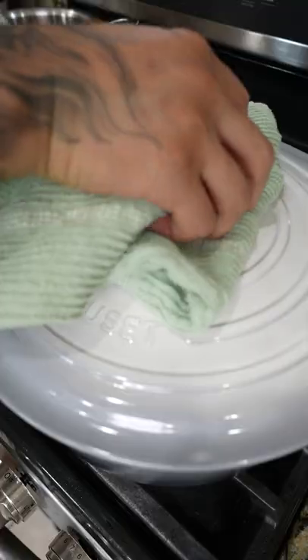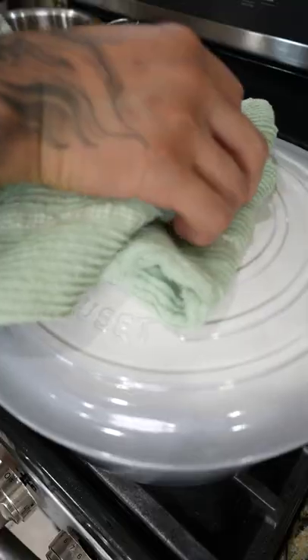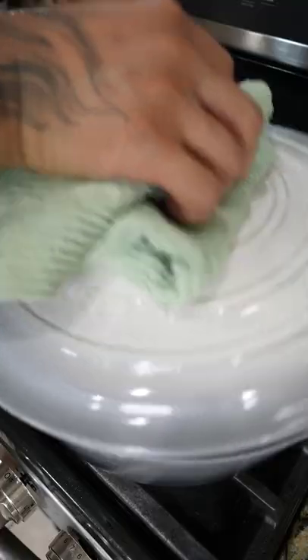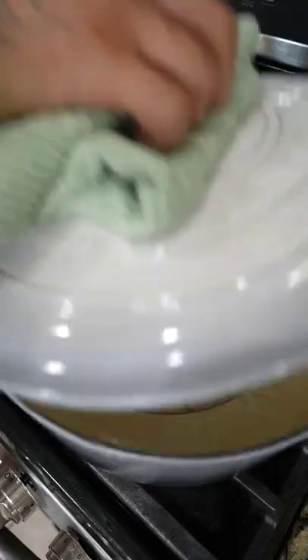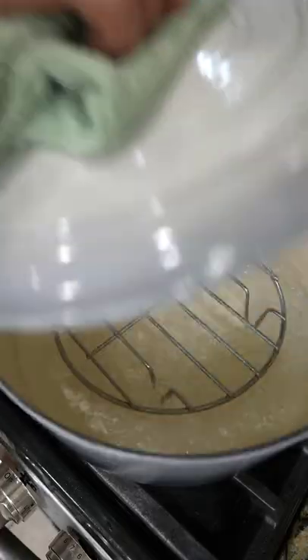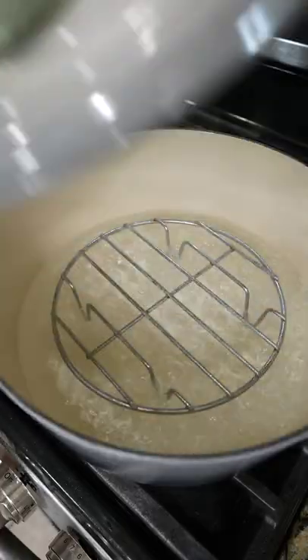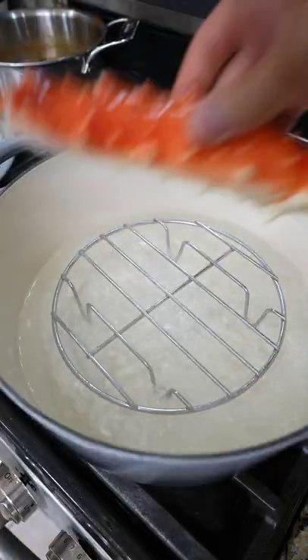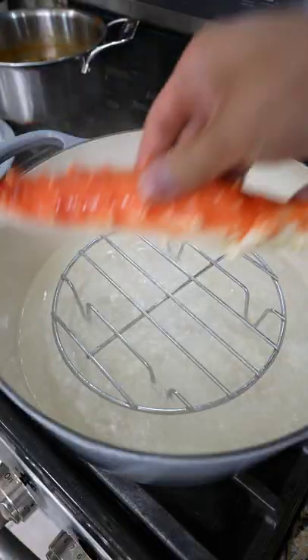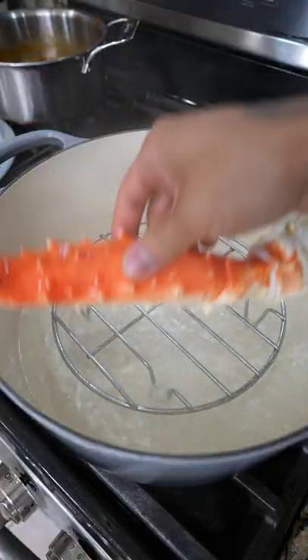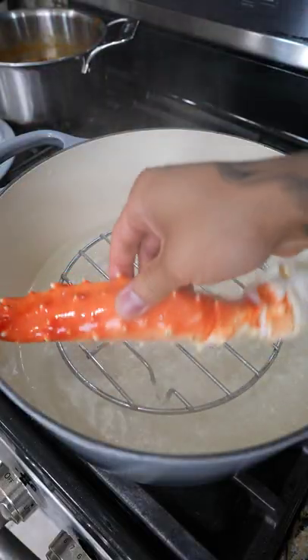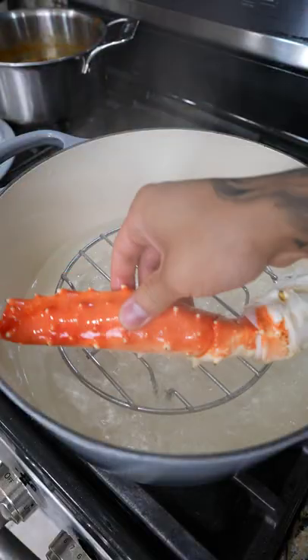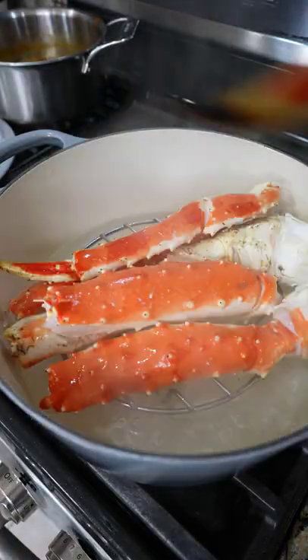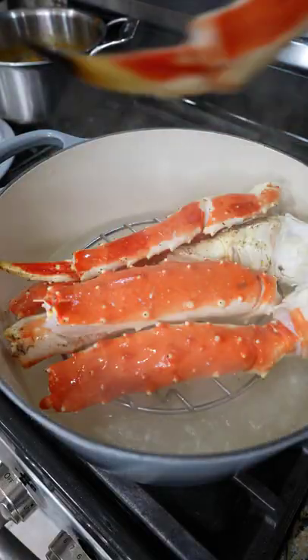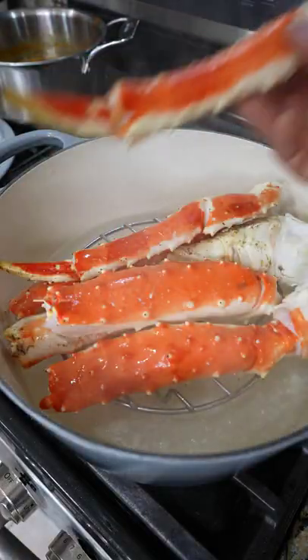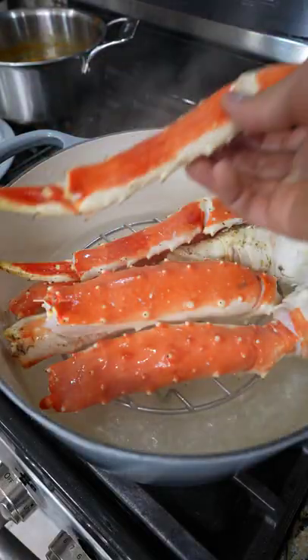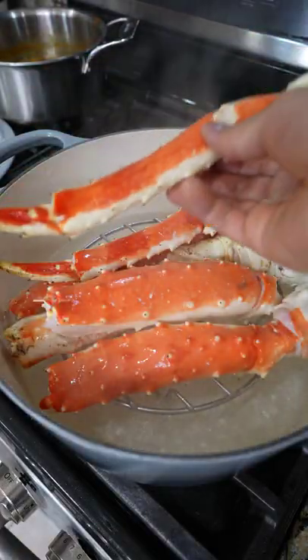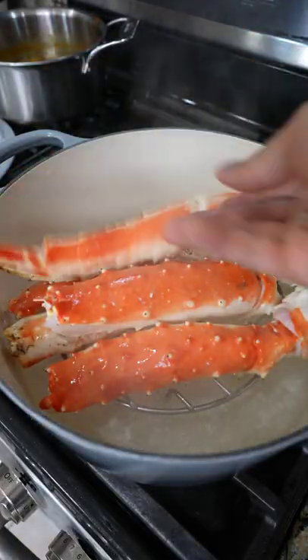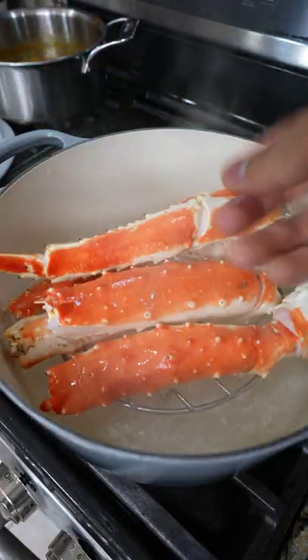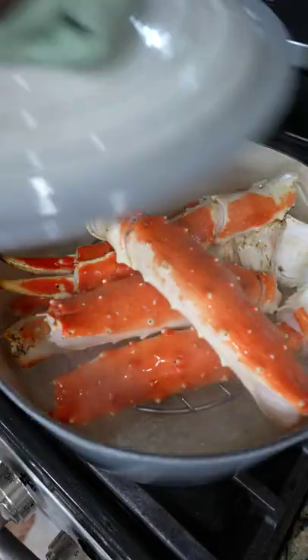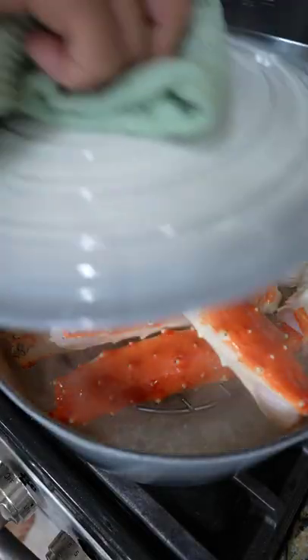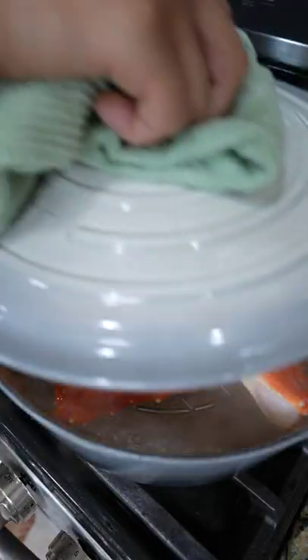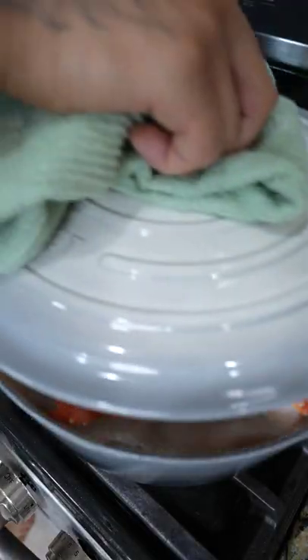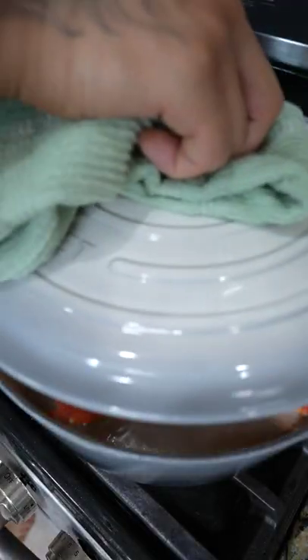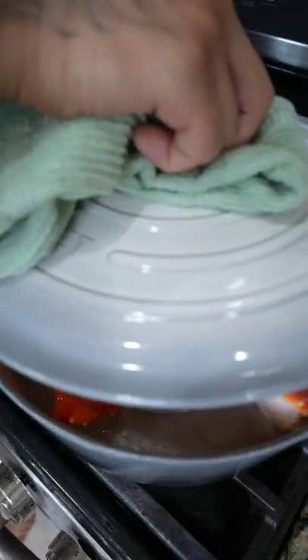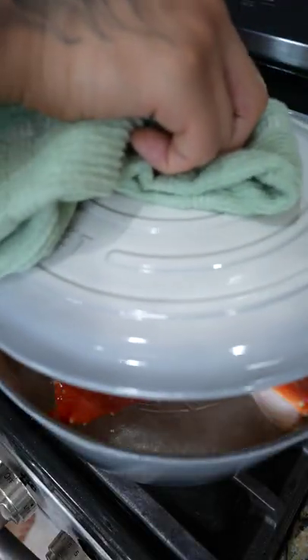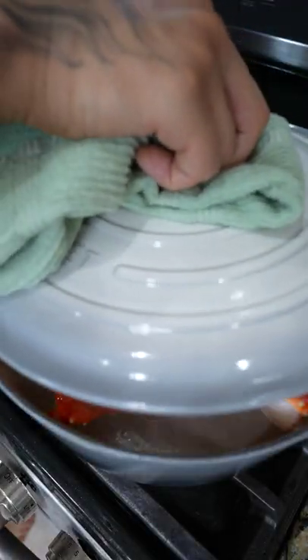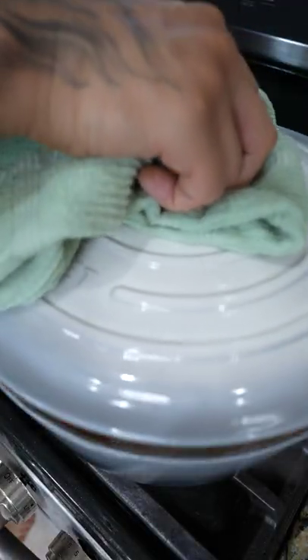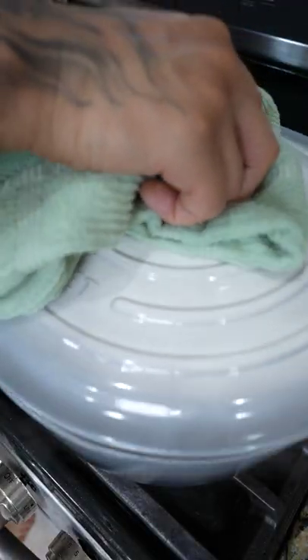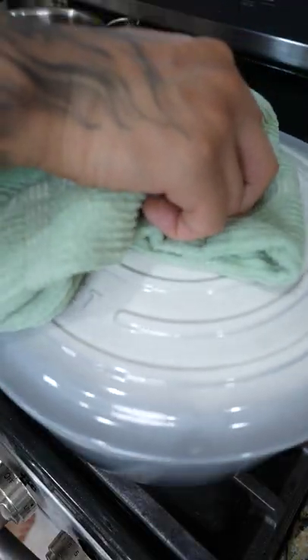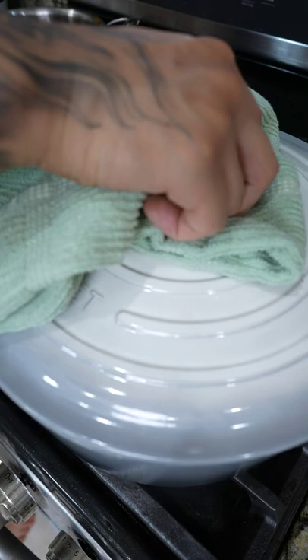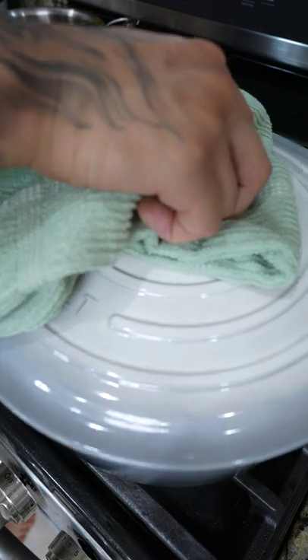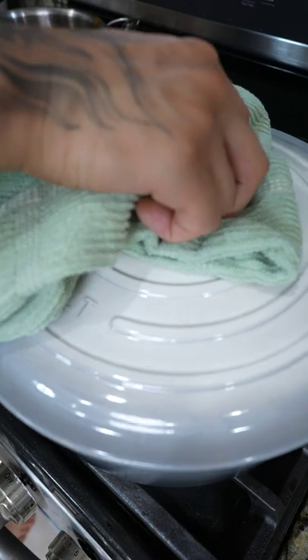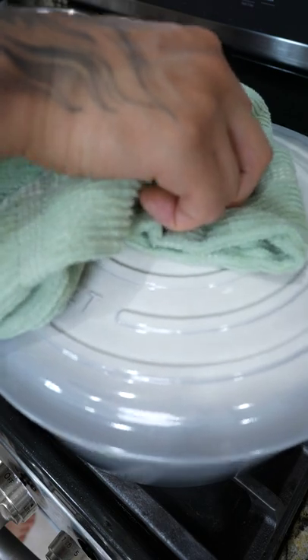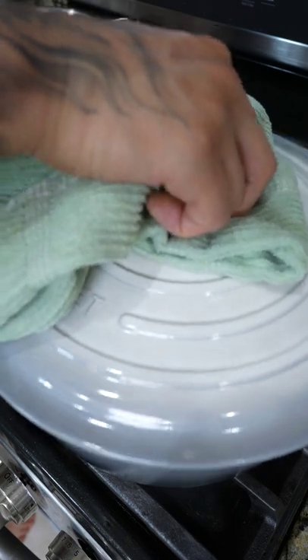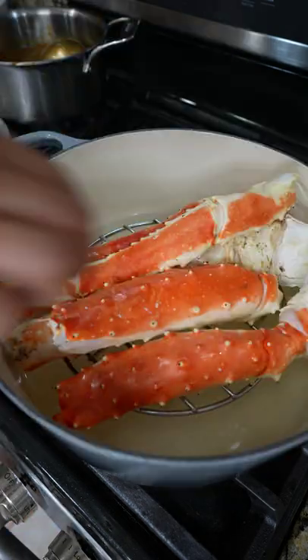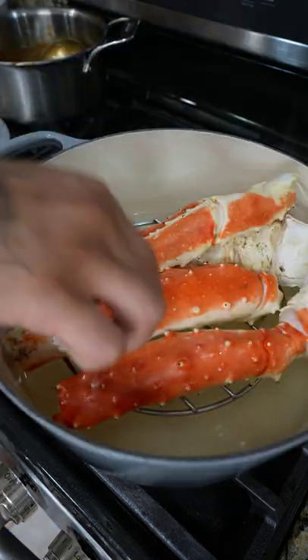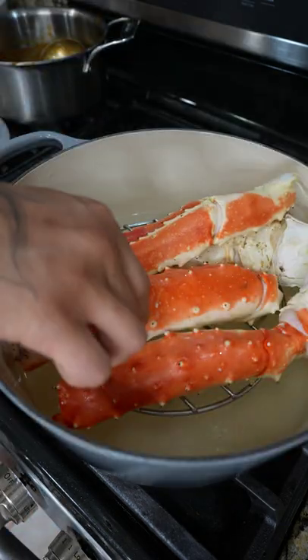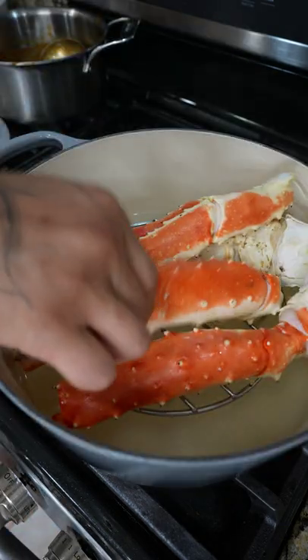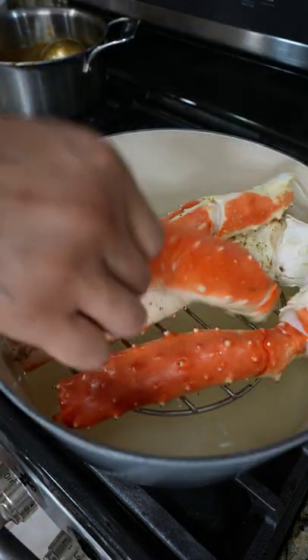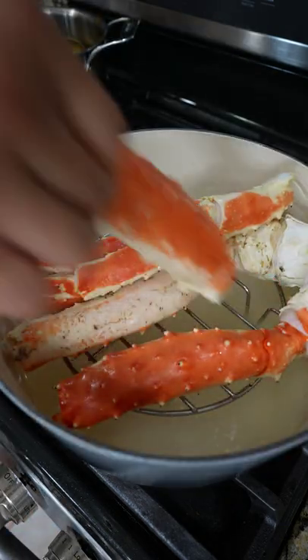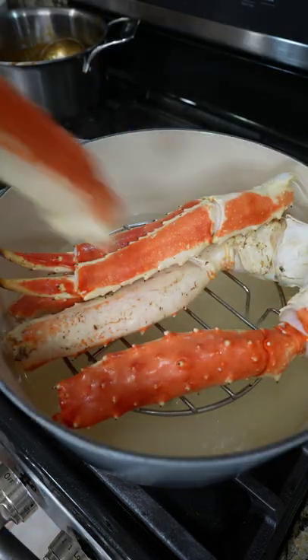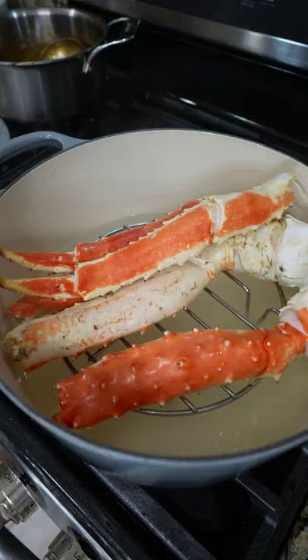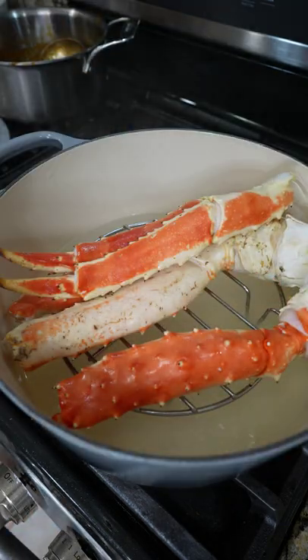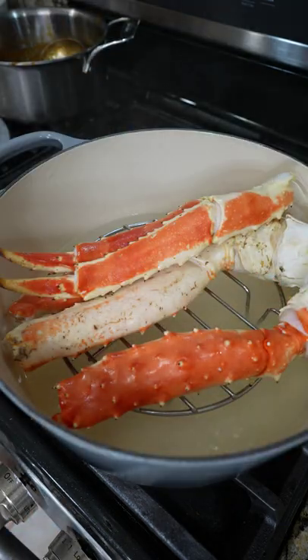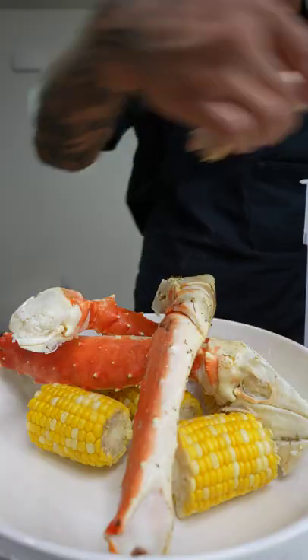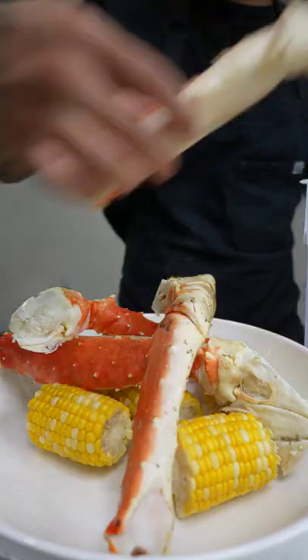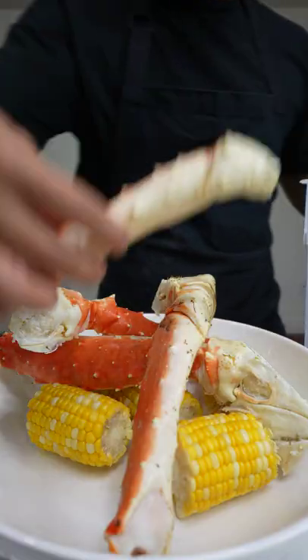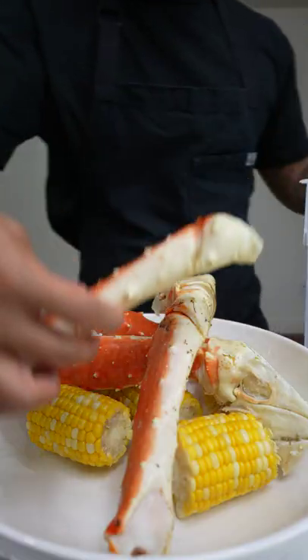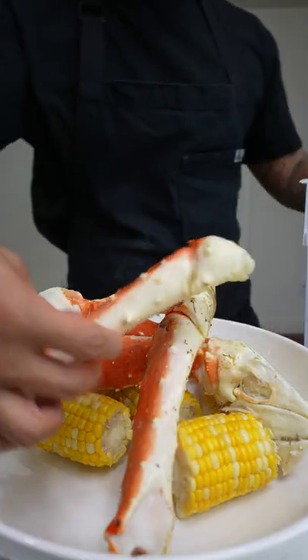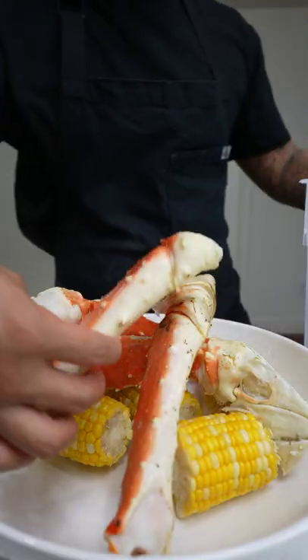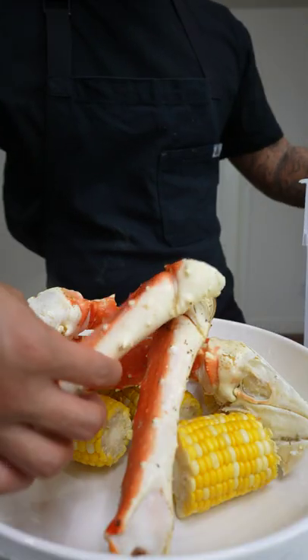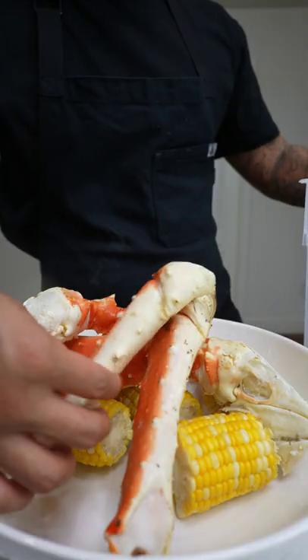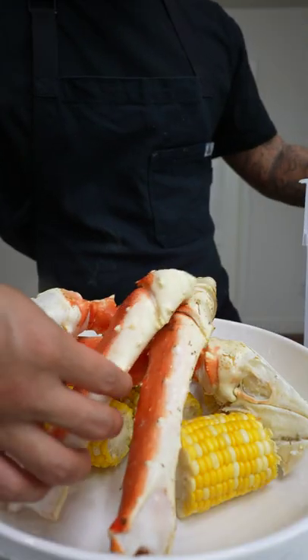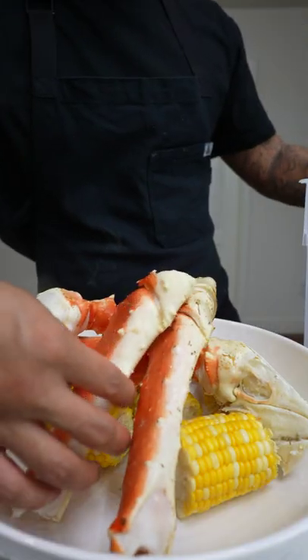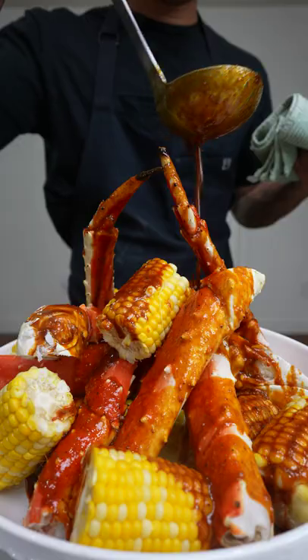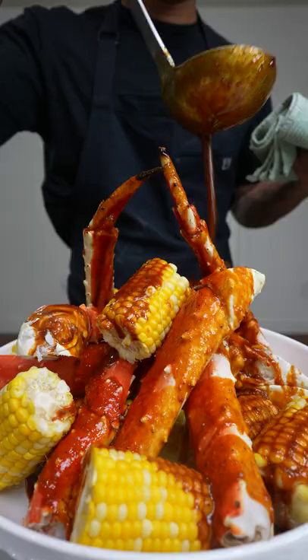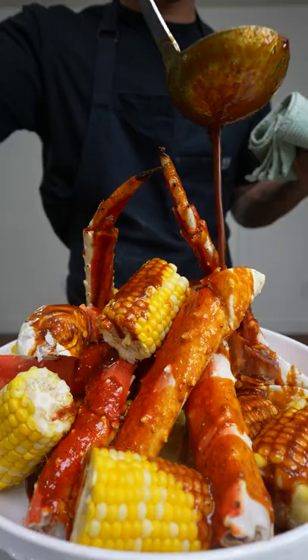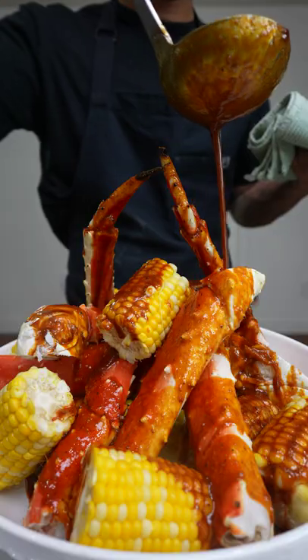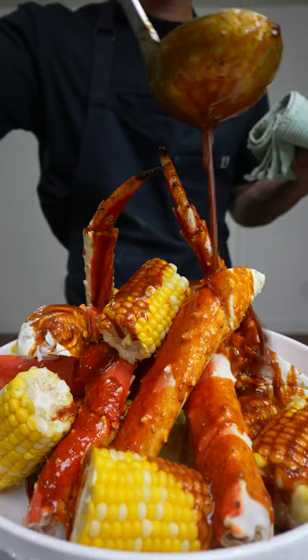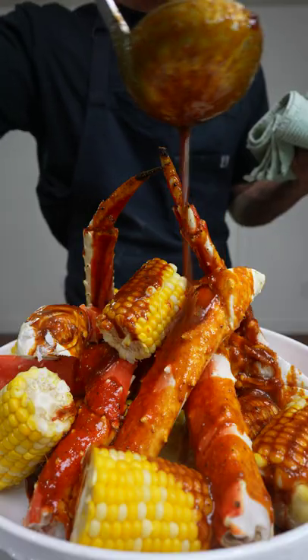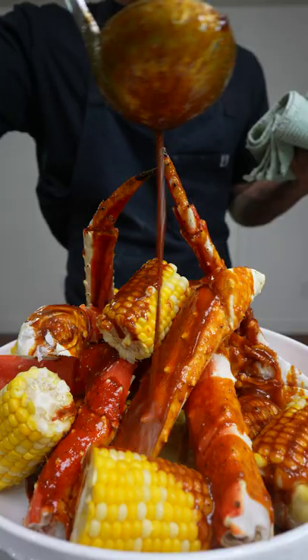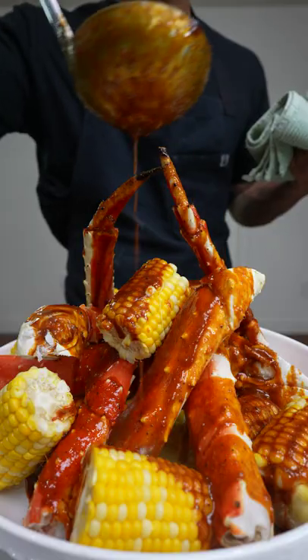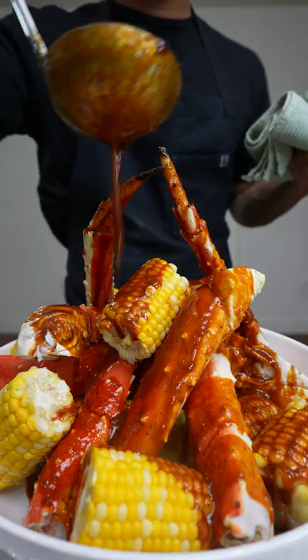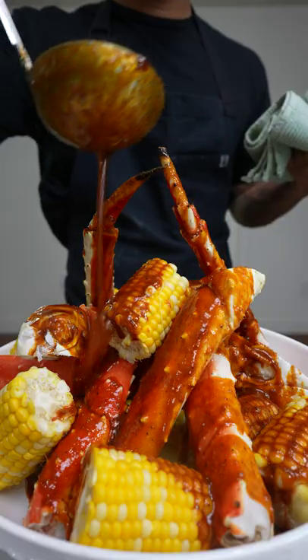For the crab legs, add them to a pot and steam for 8 to 10 minutes or until they're warmed through. When they're done, remove and serve with yellow corn and our Viet Cajun sauce.